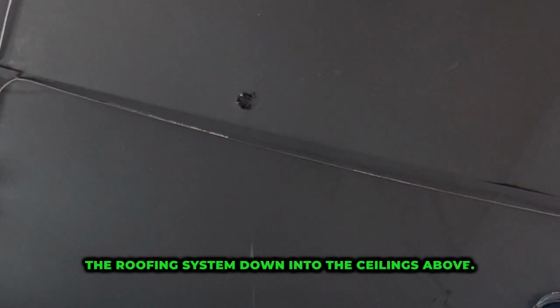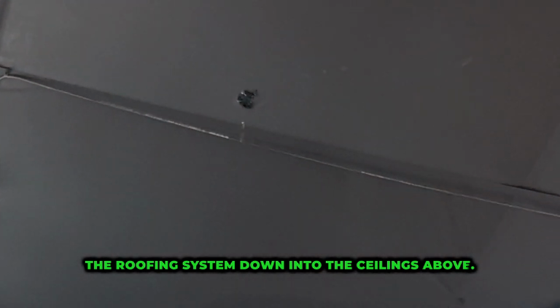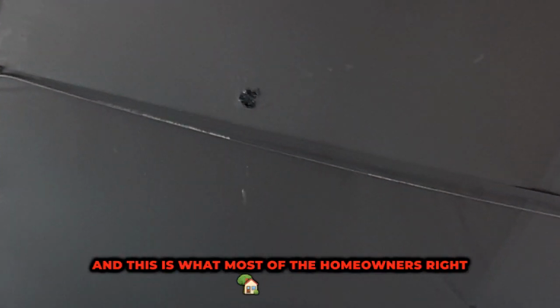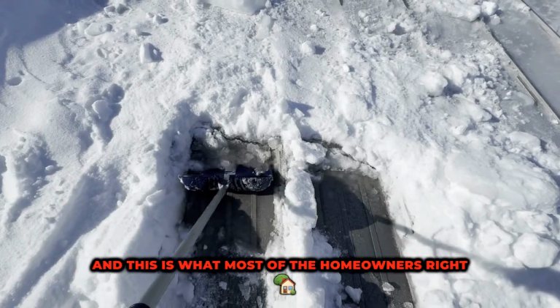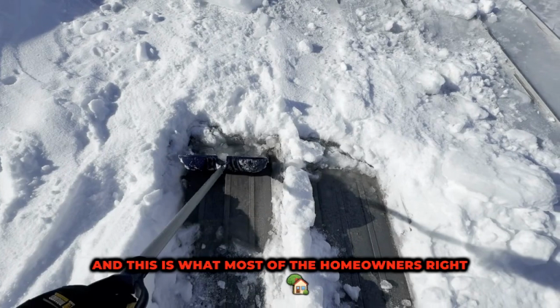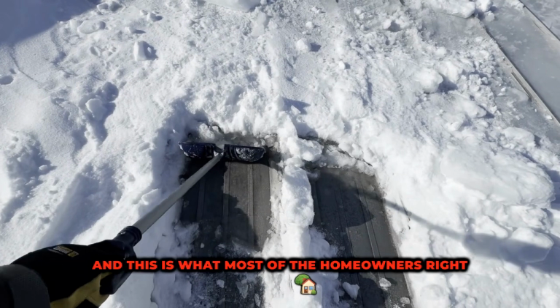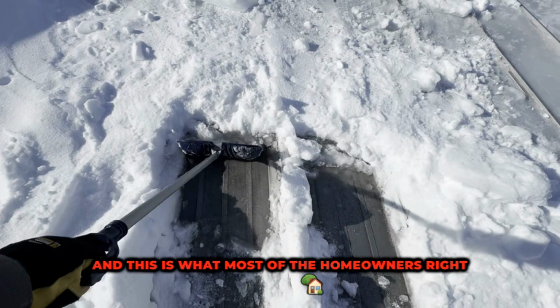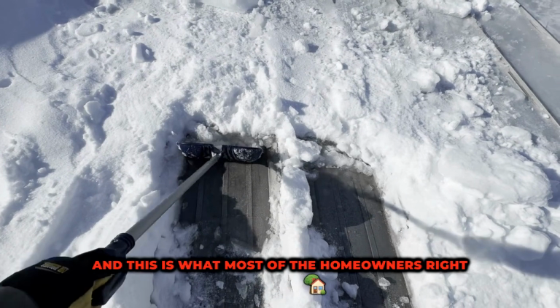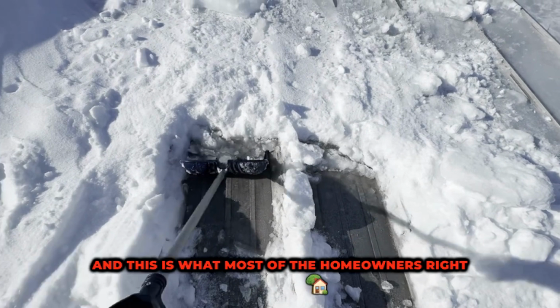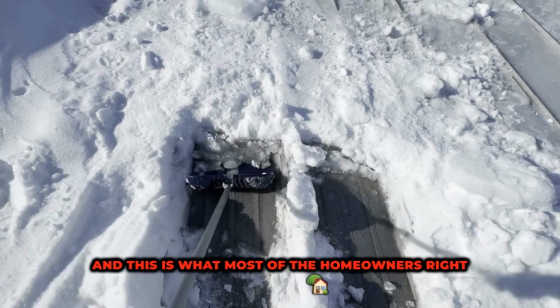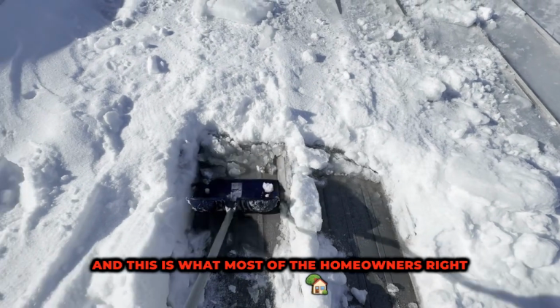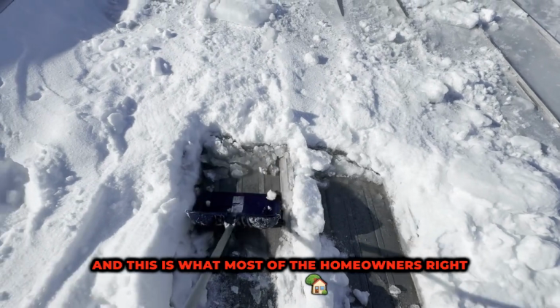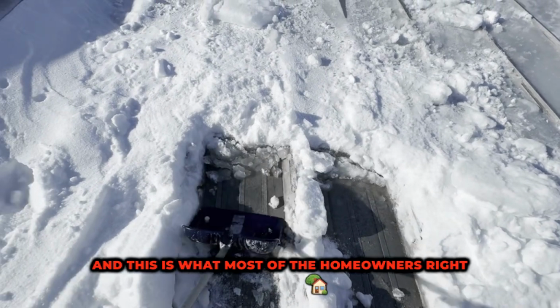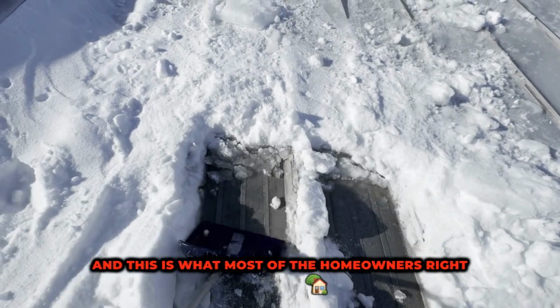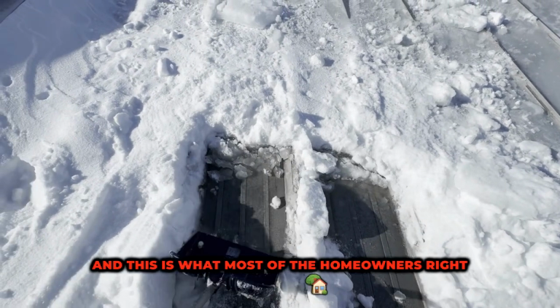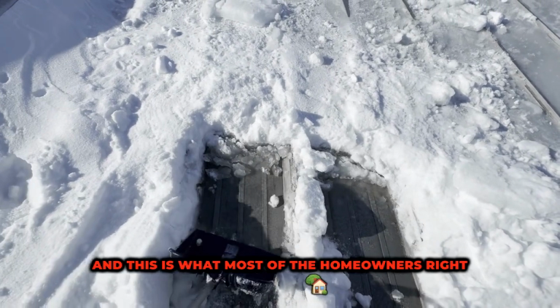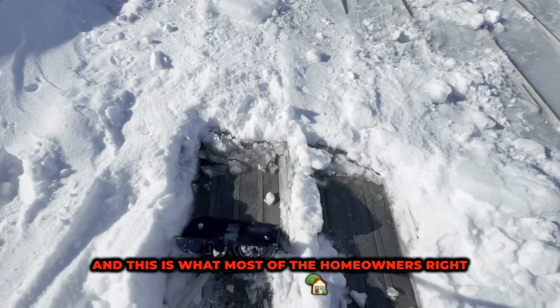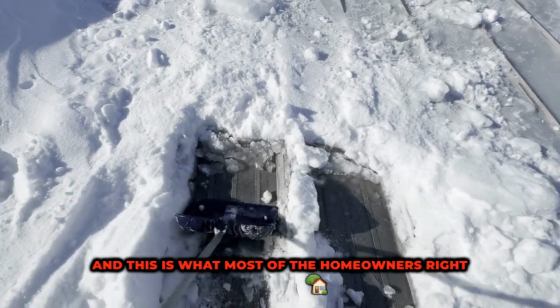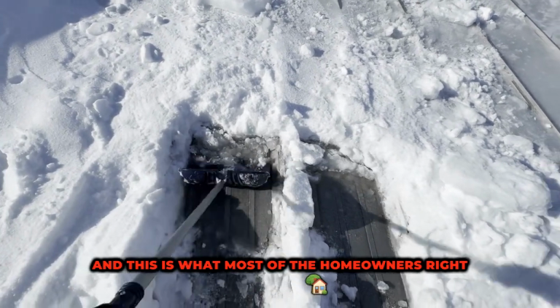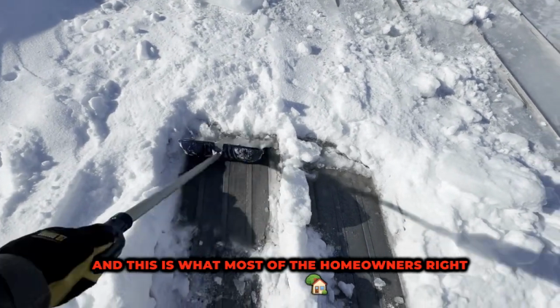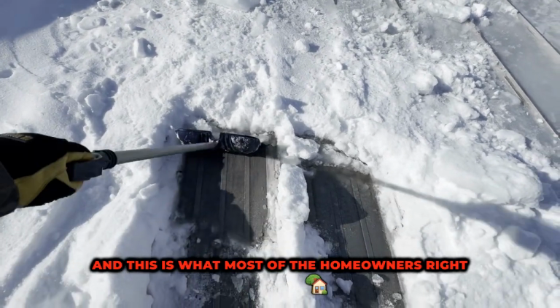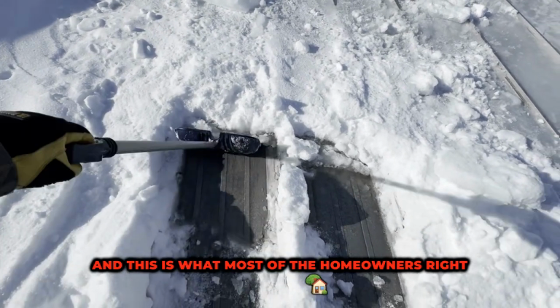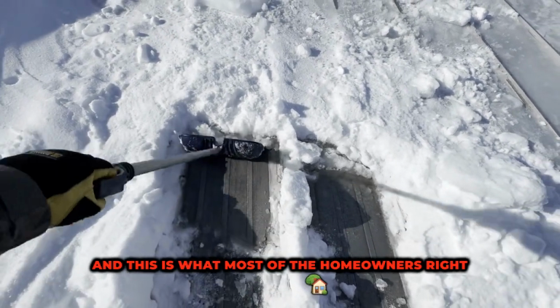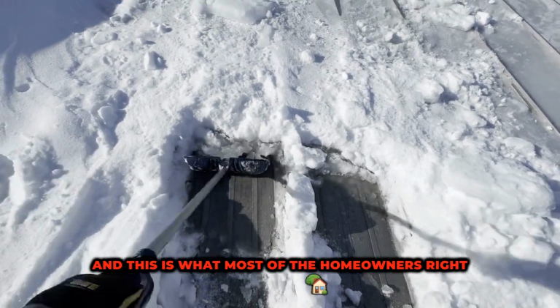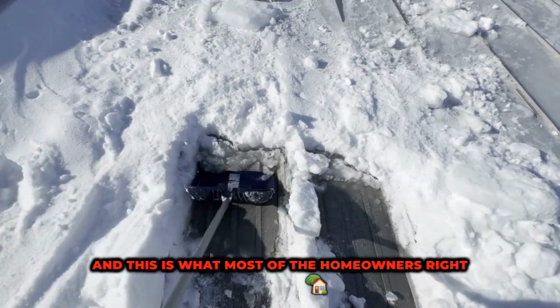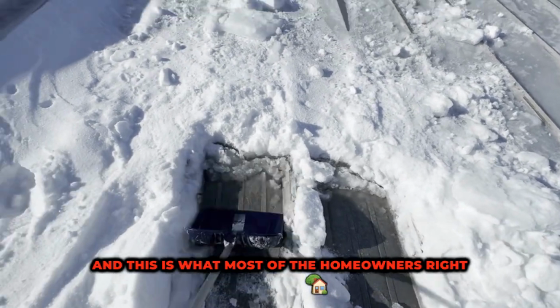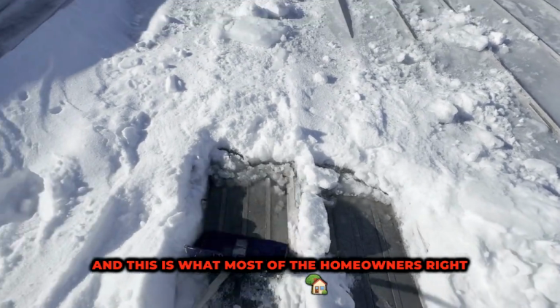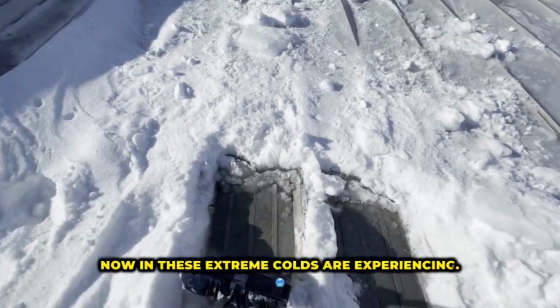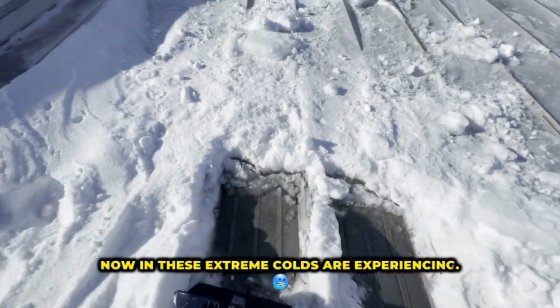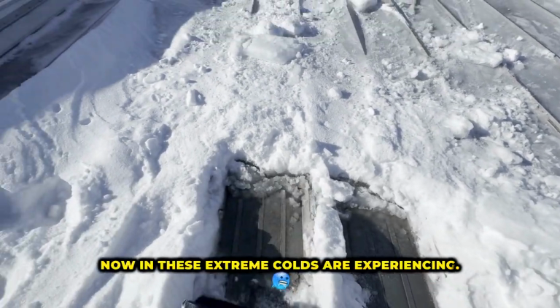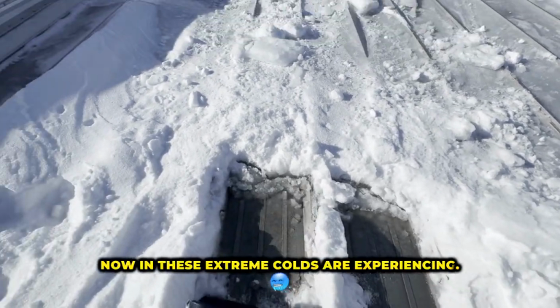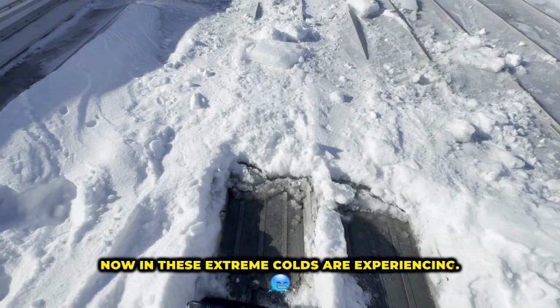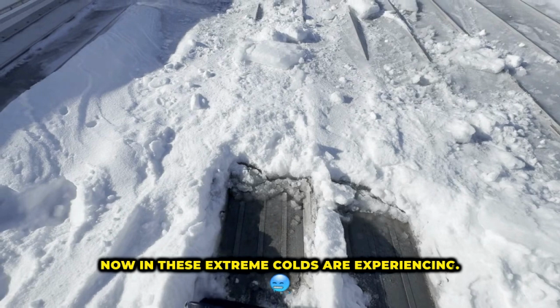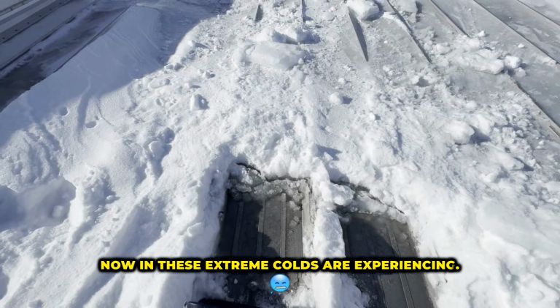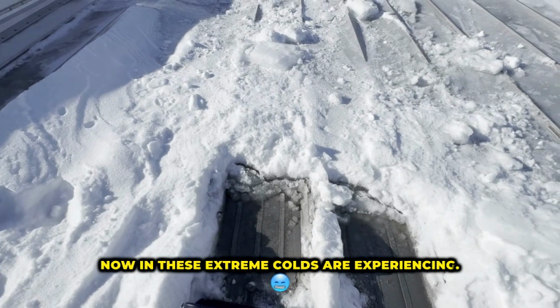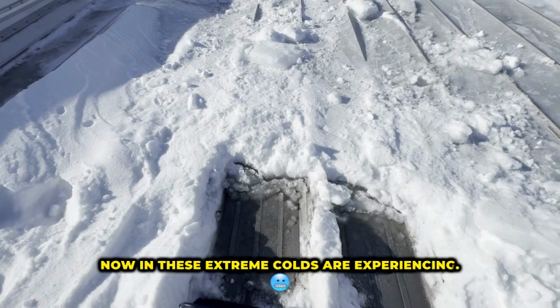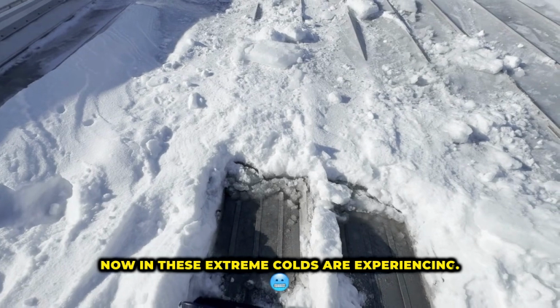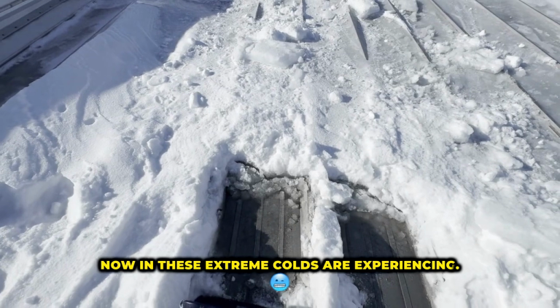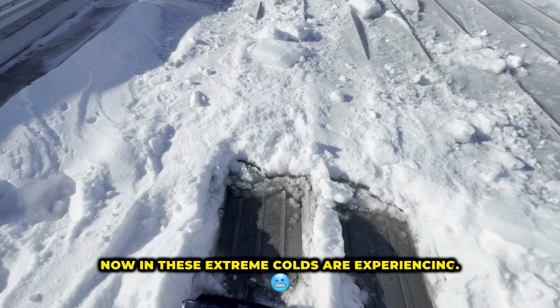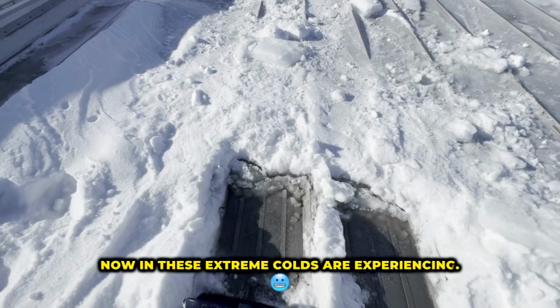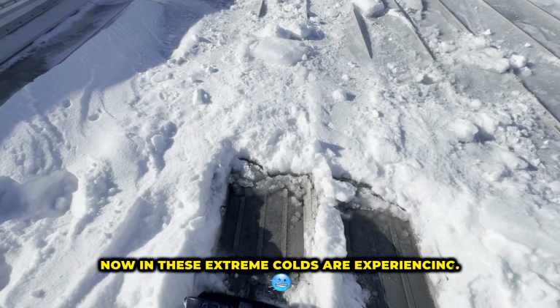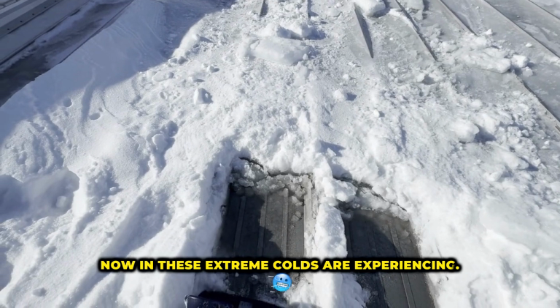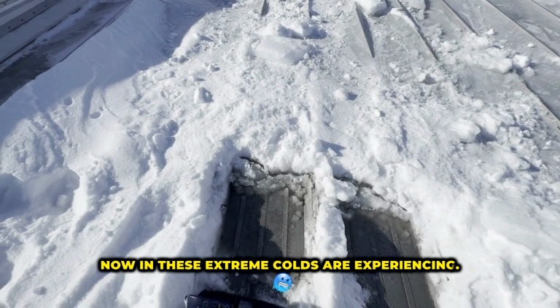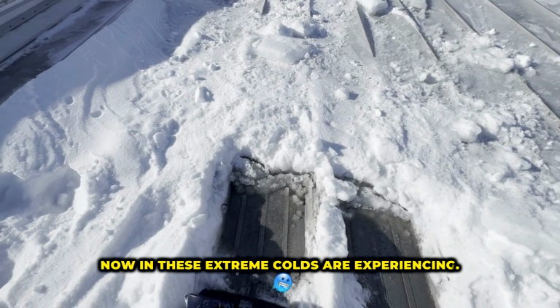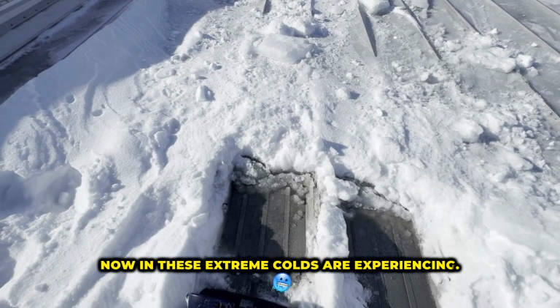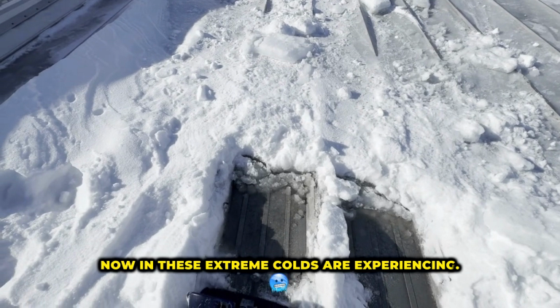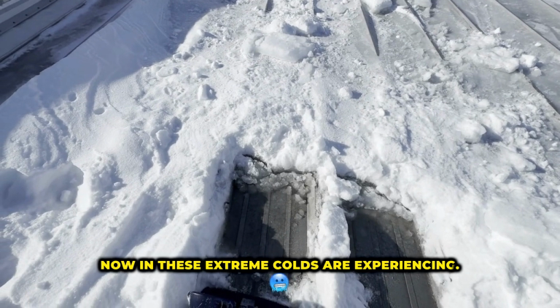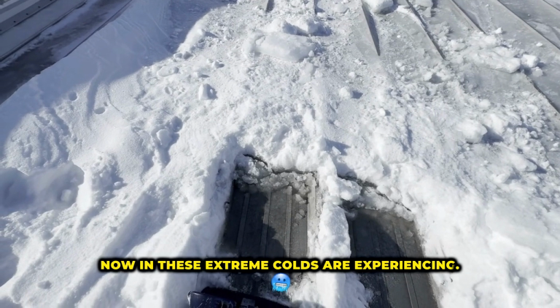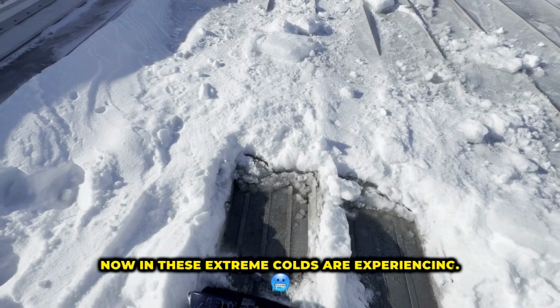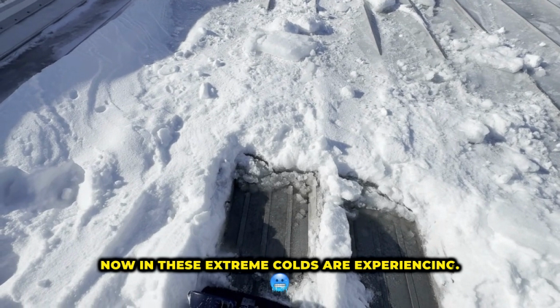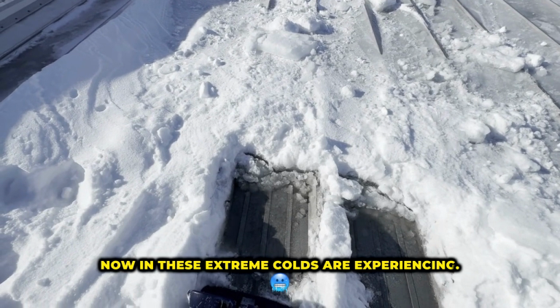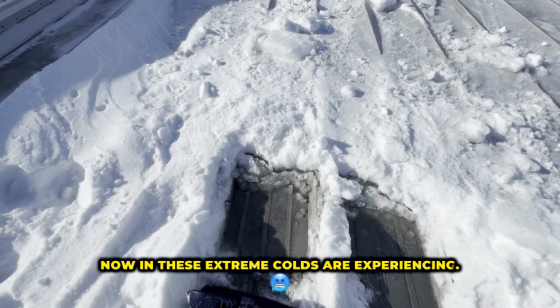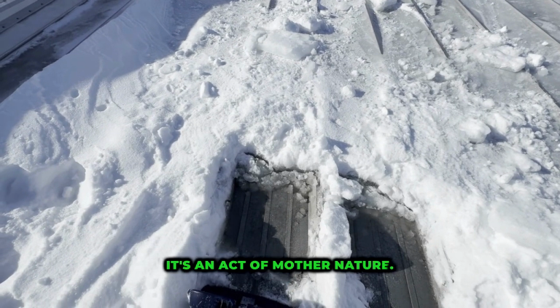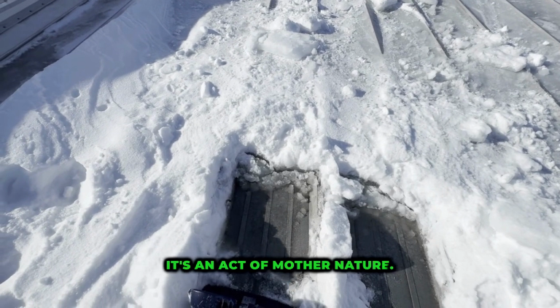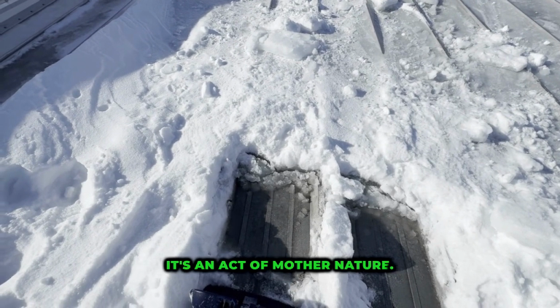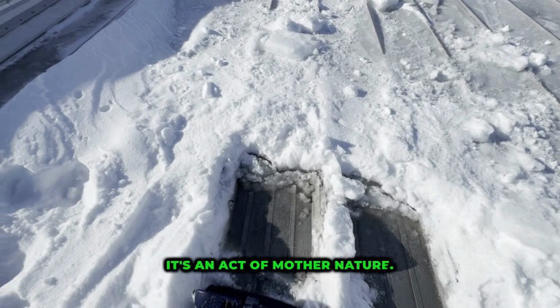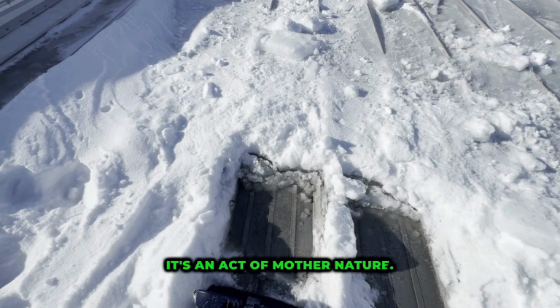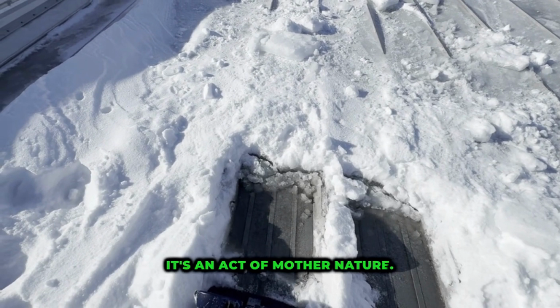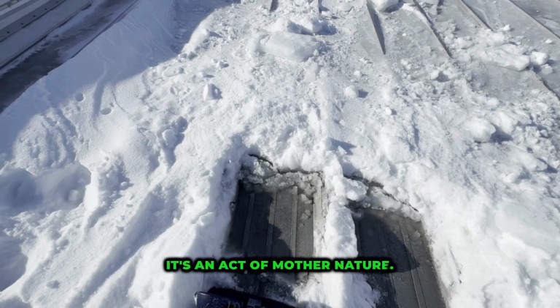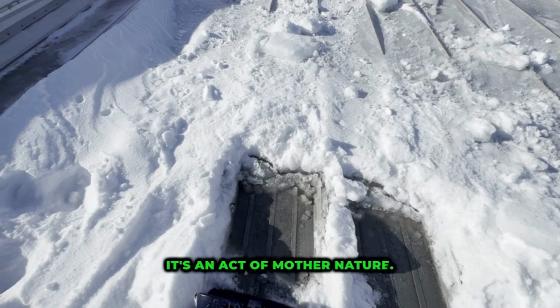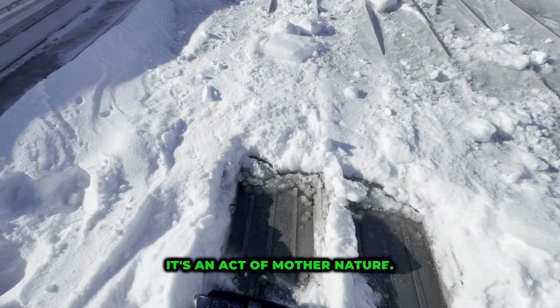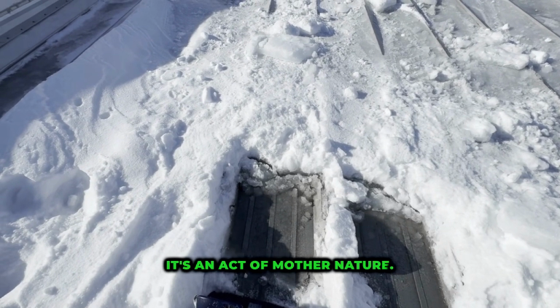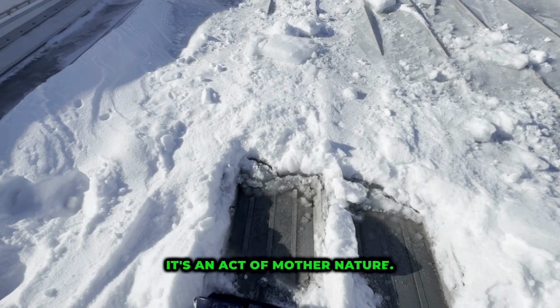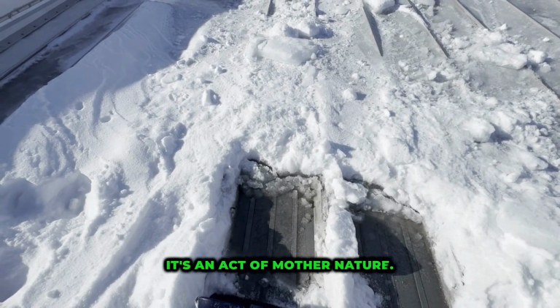This is what most homeowners right now in these extreme colds are experiencing. It's an act of mother nature.